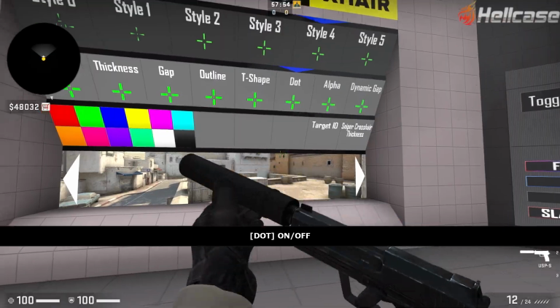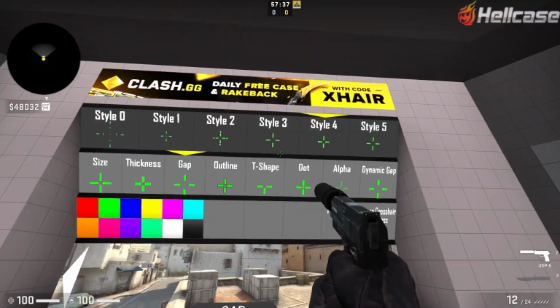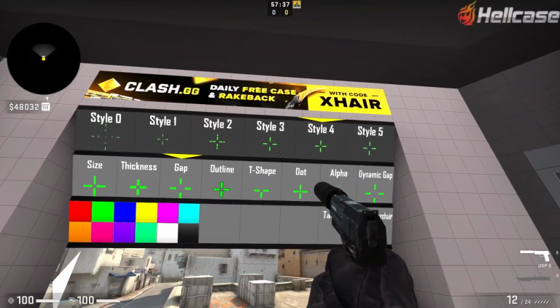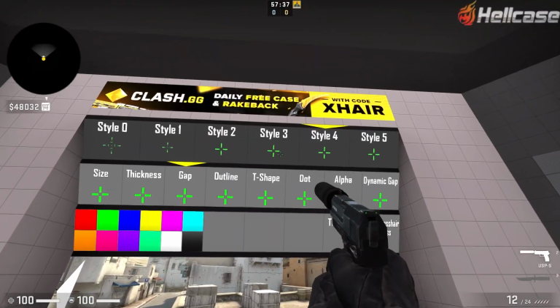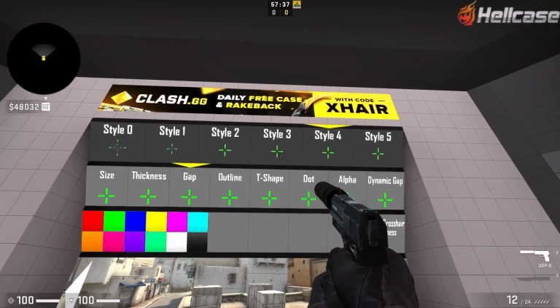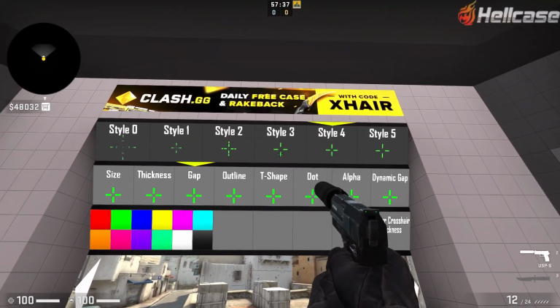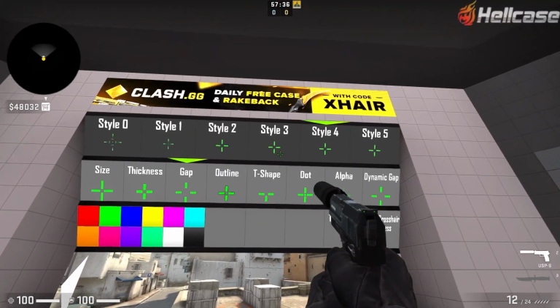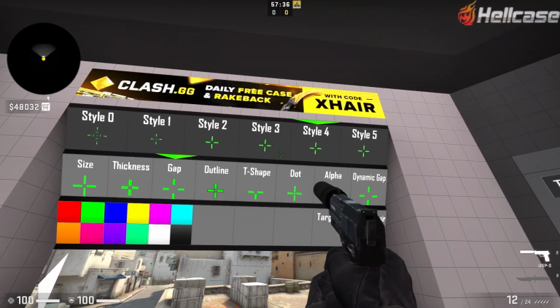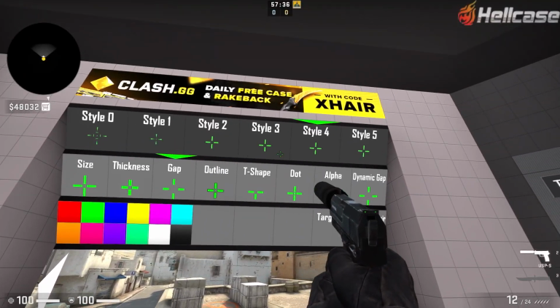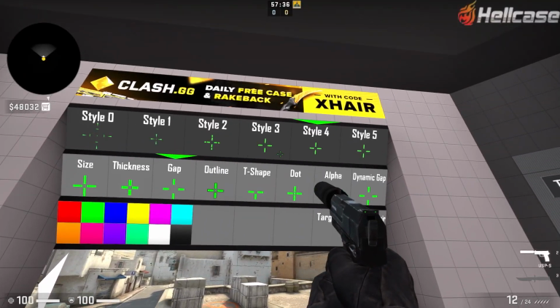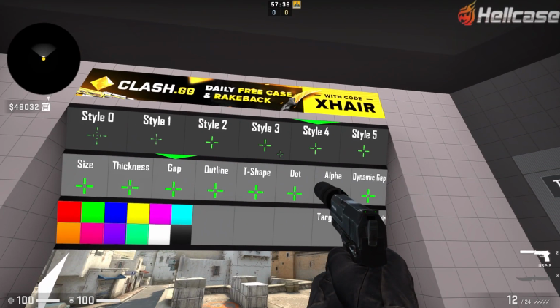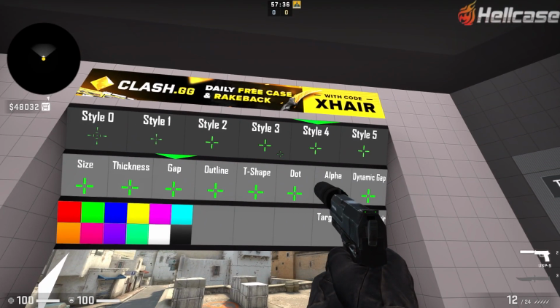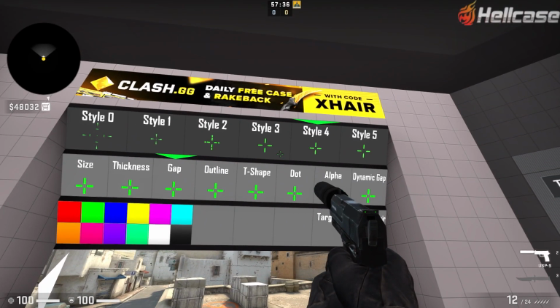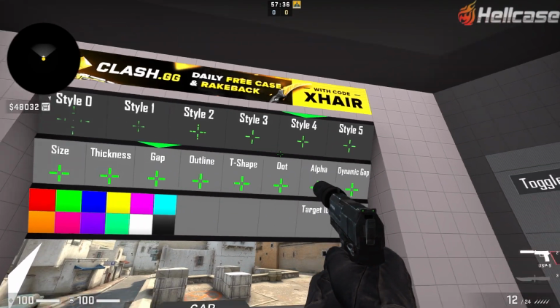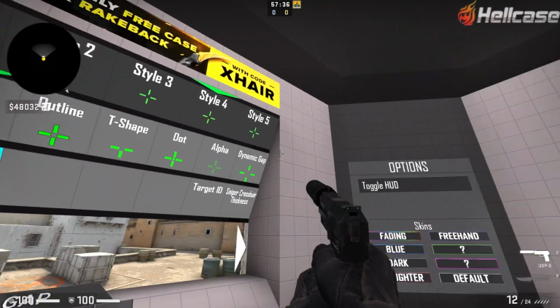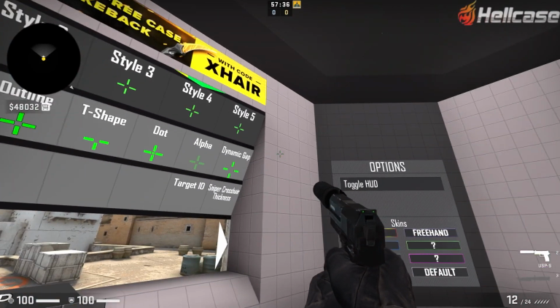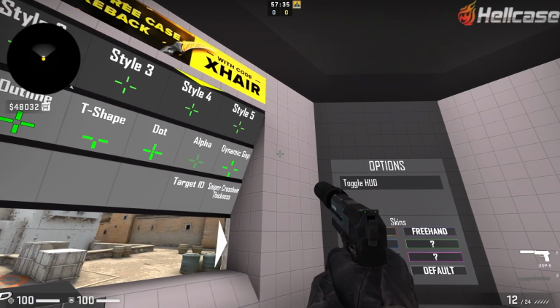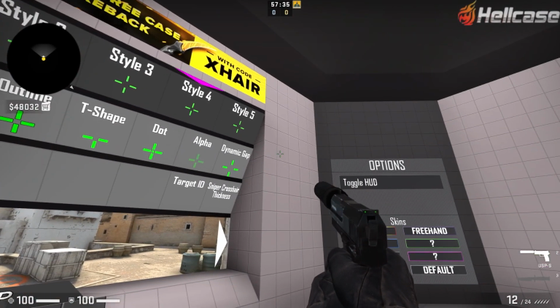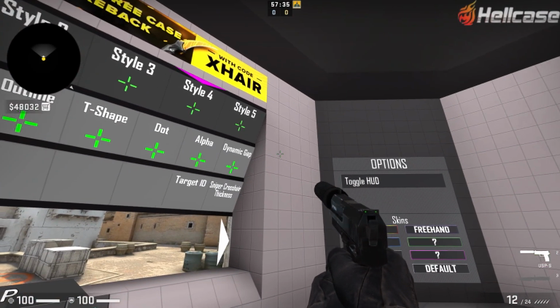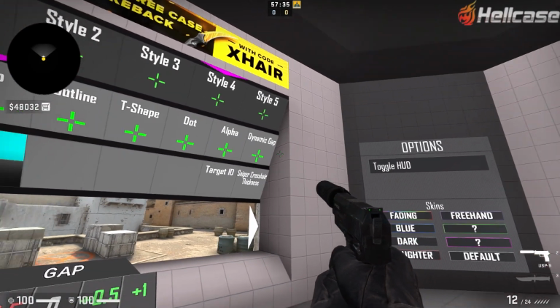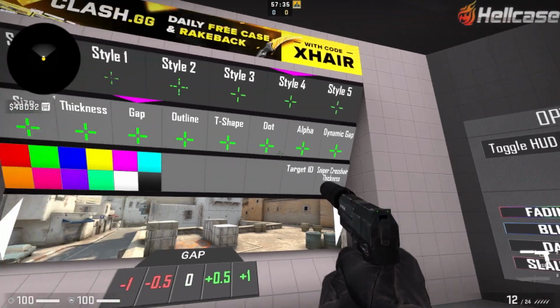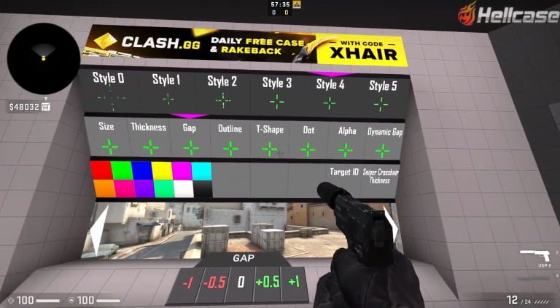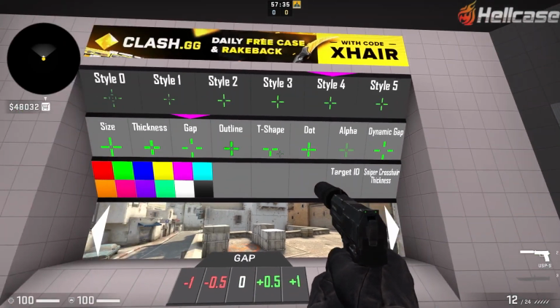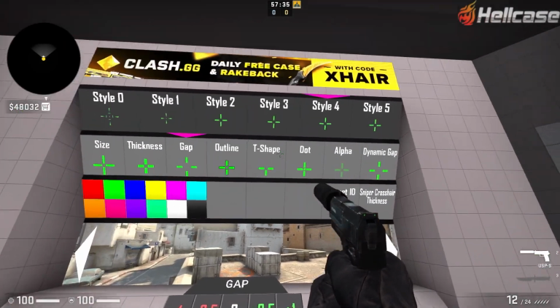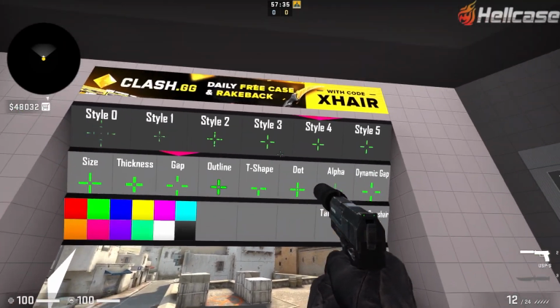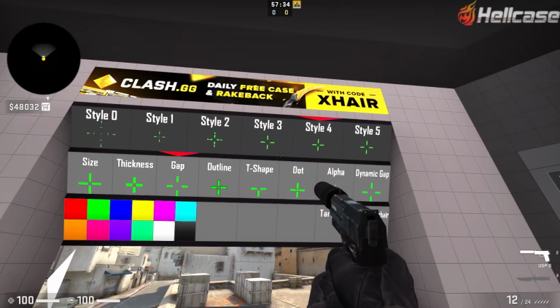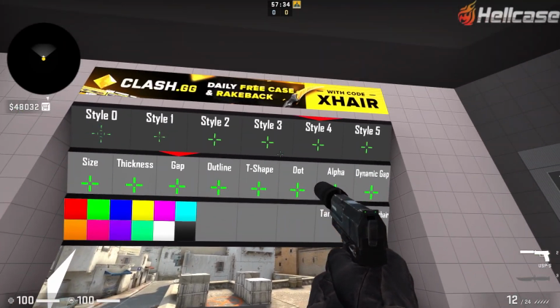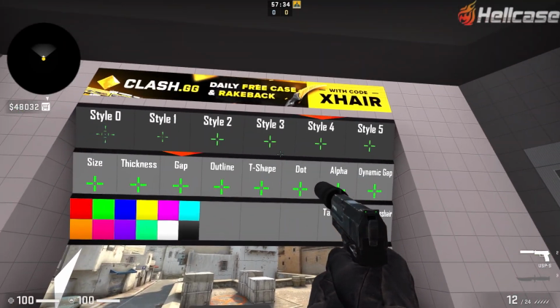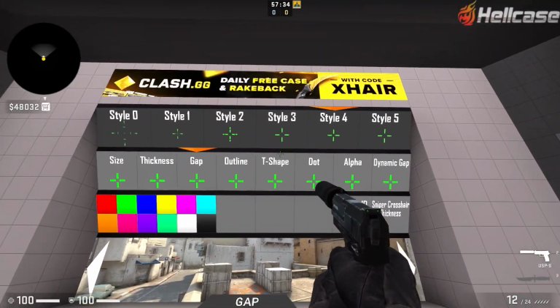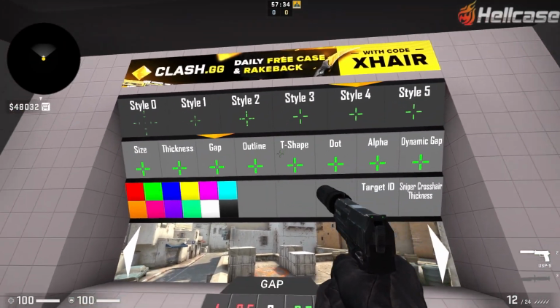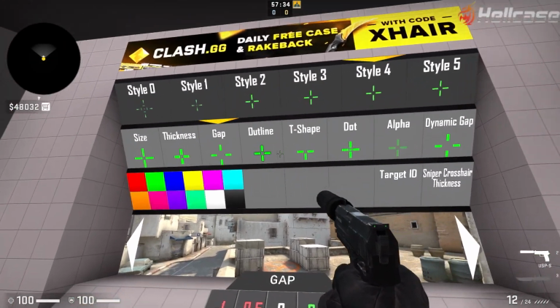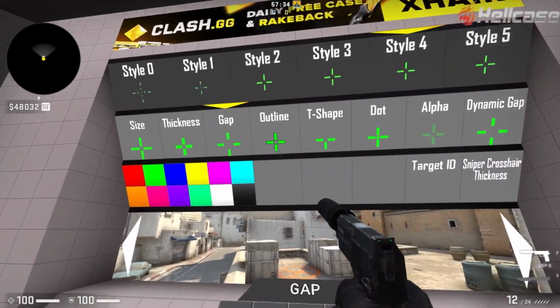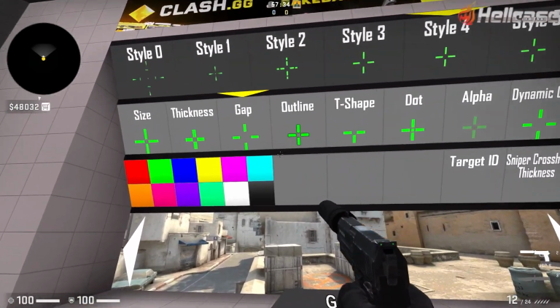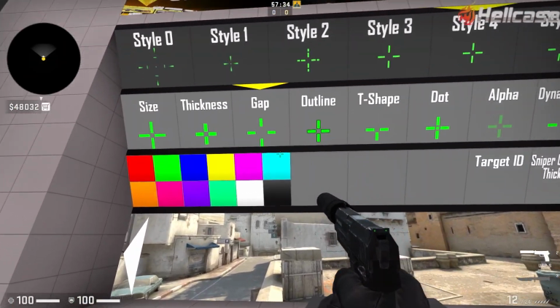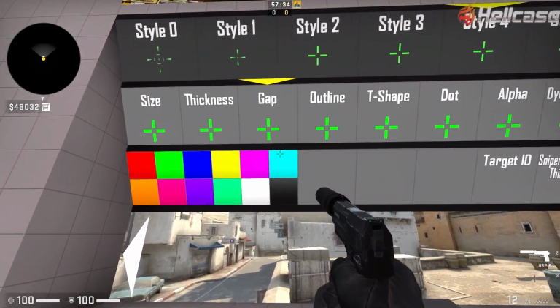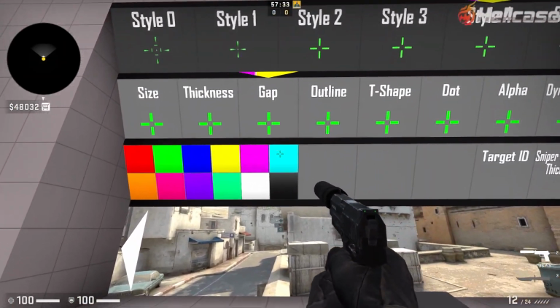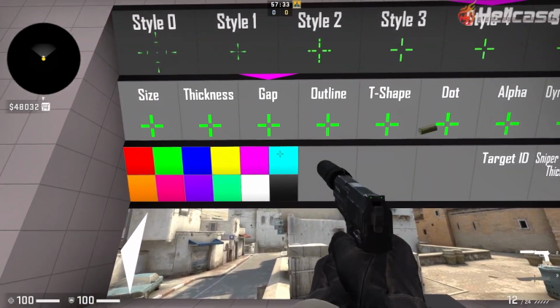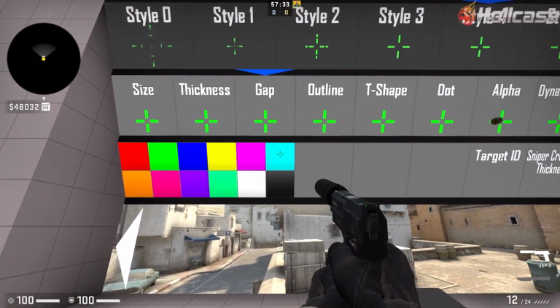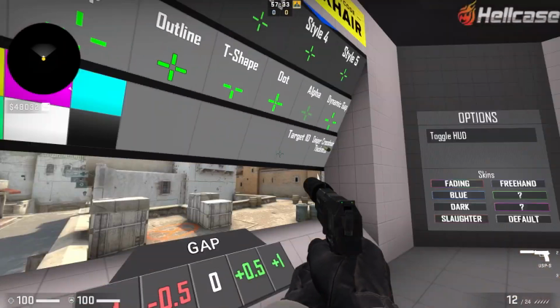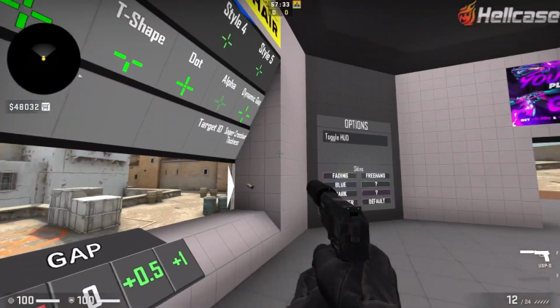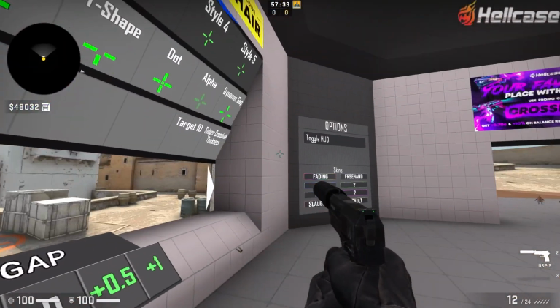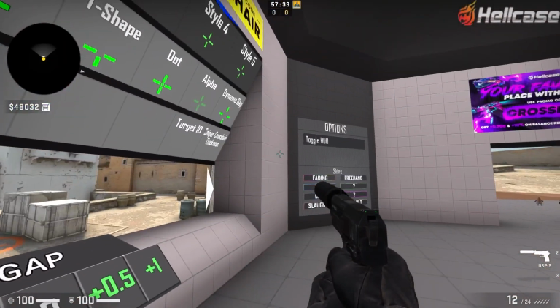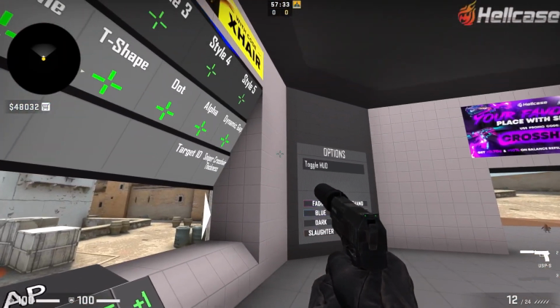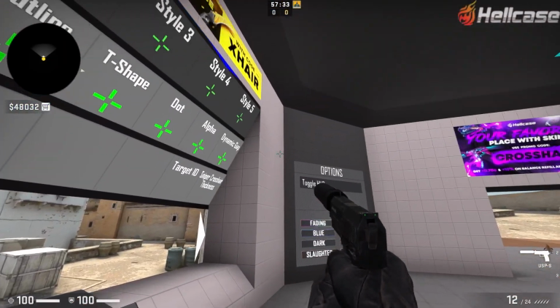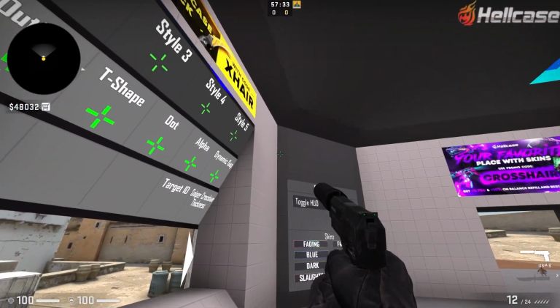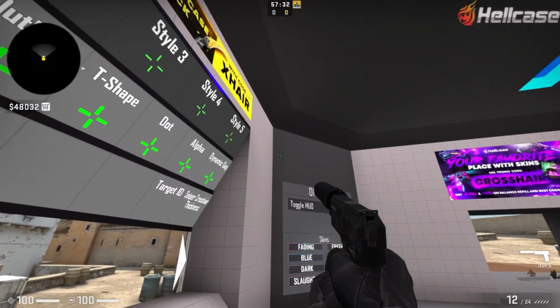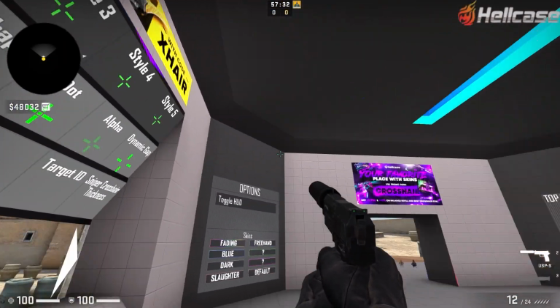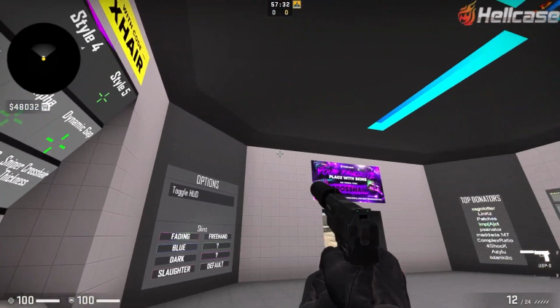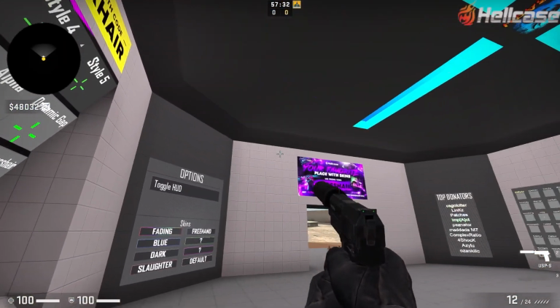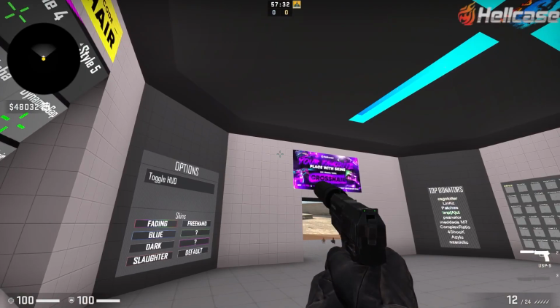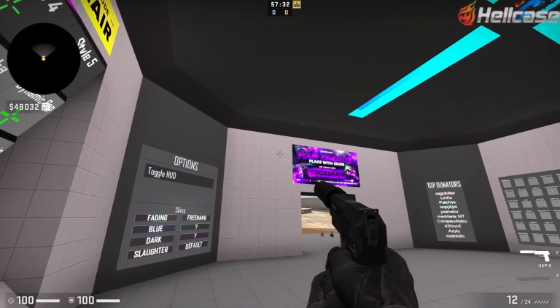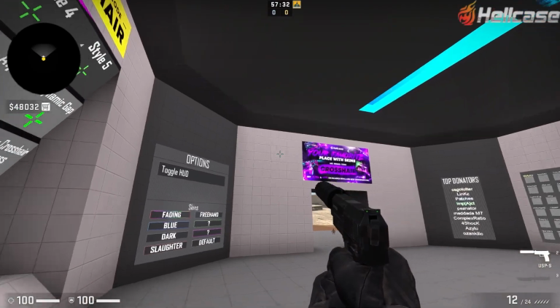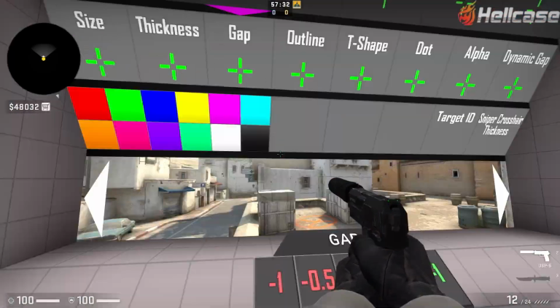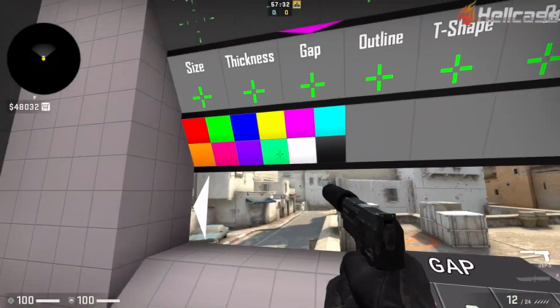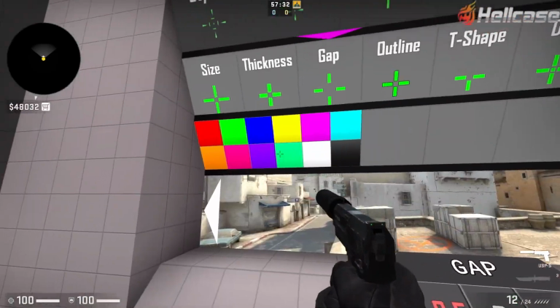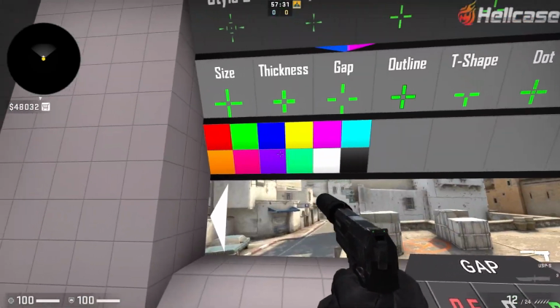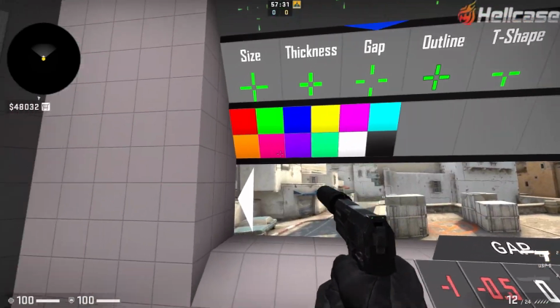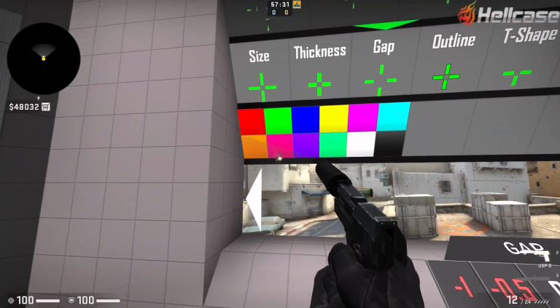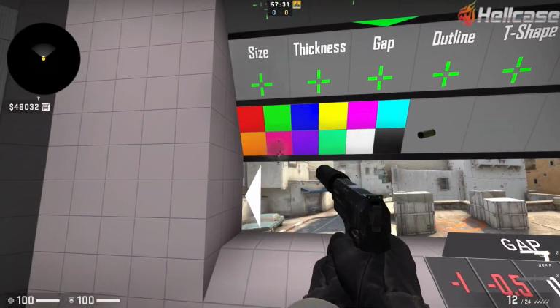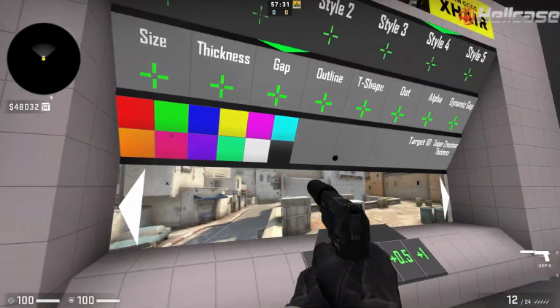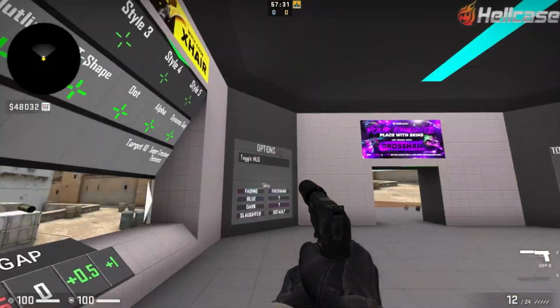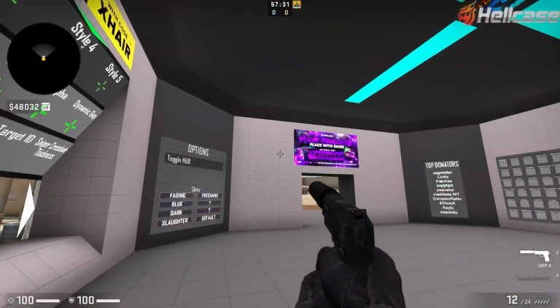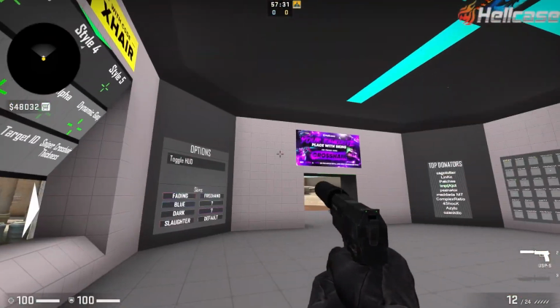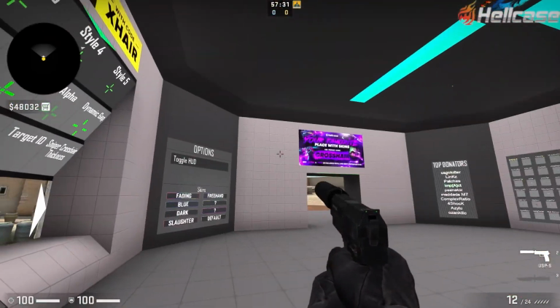Basically every single thing about your crosshair is editable in here. You can also change the colour — you want it blue, pink, whatever you like.